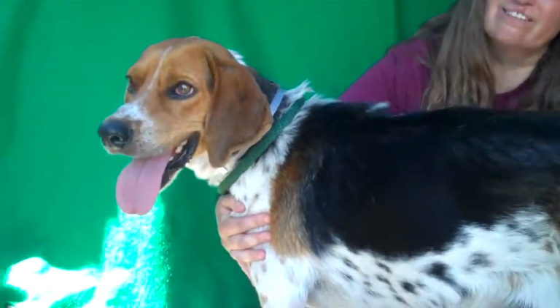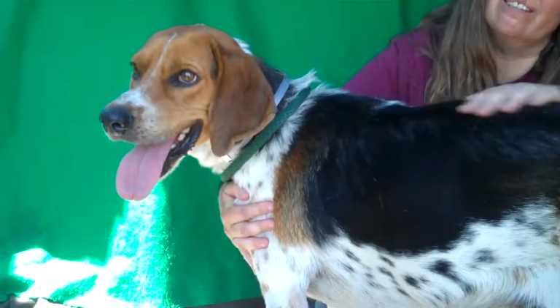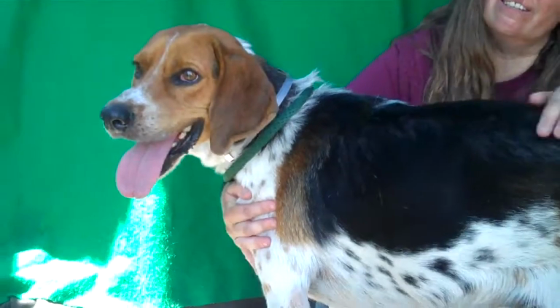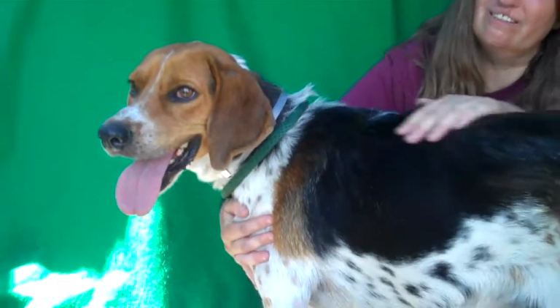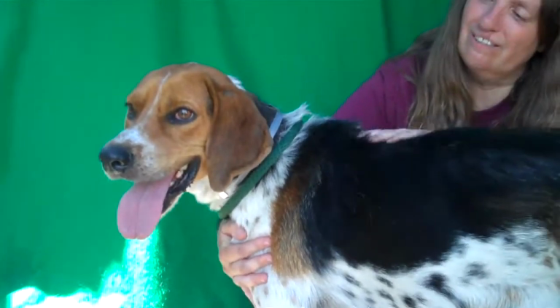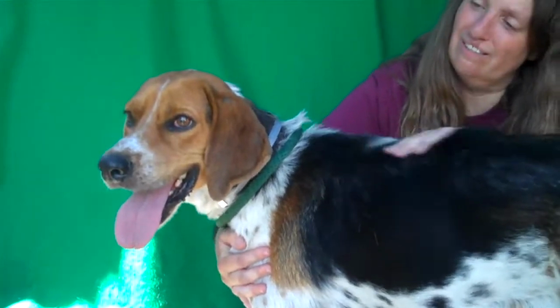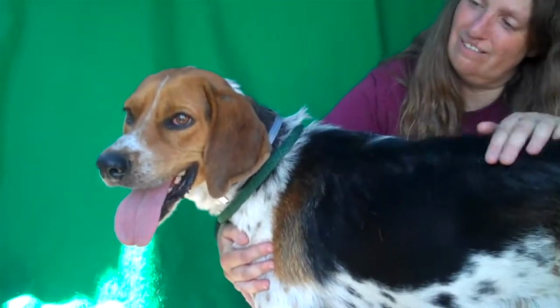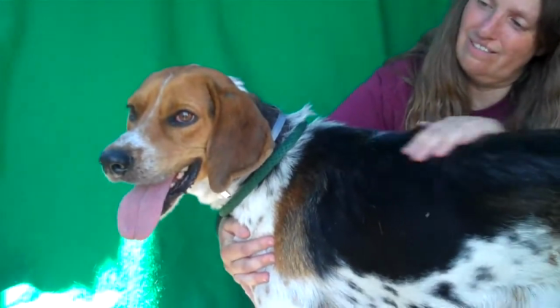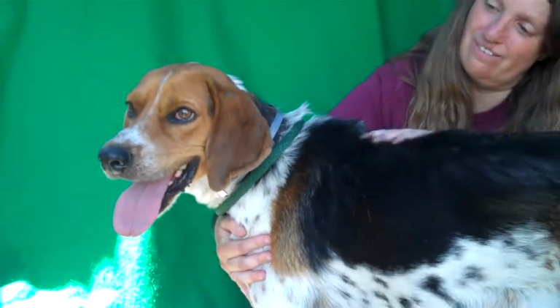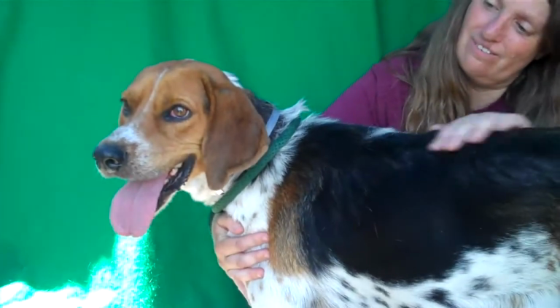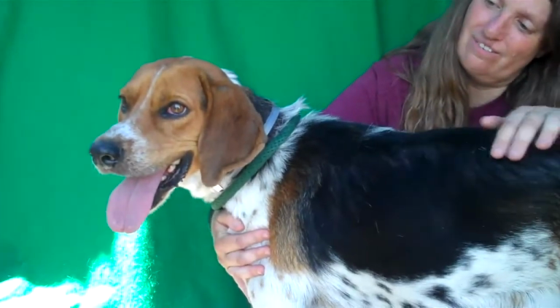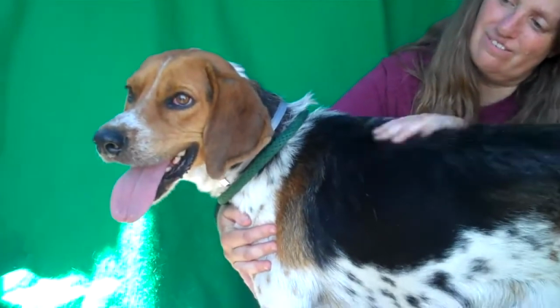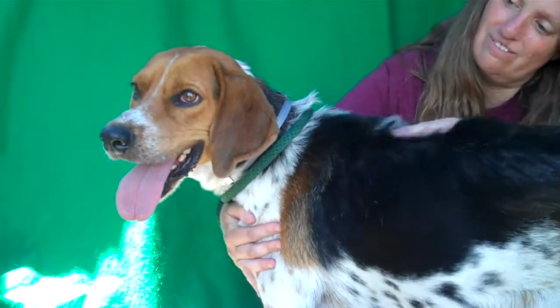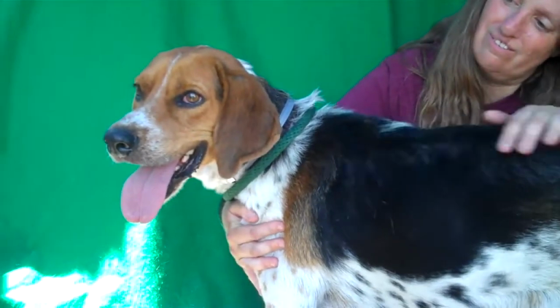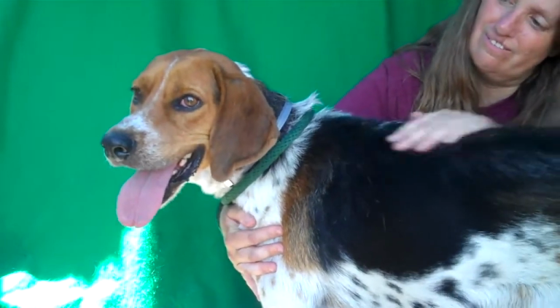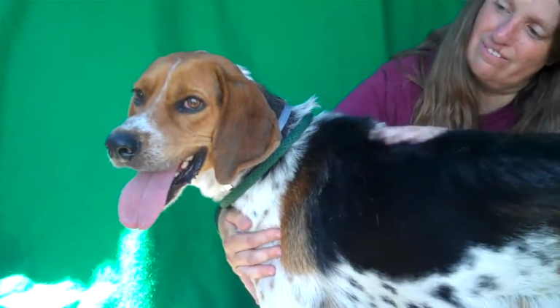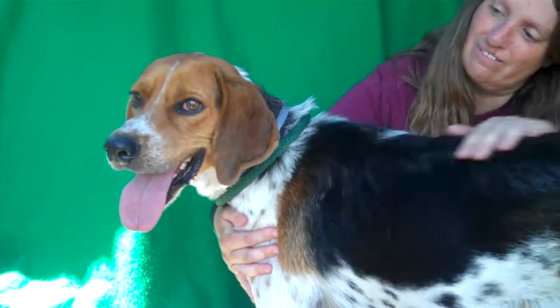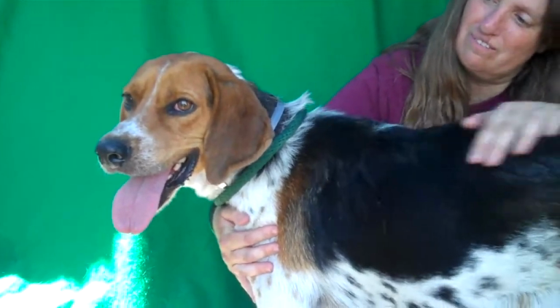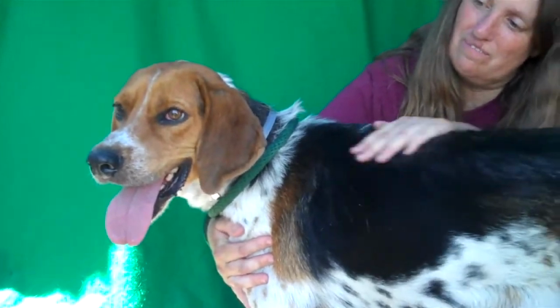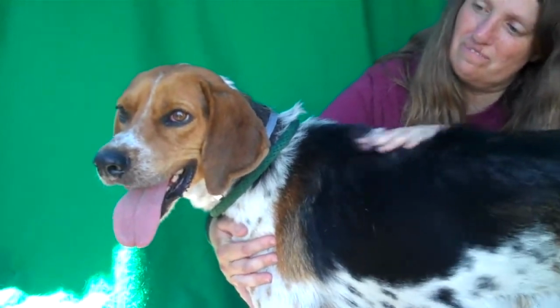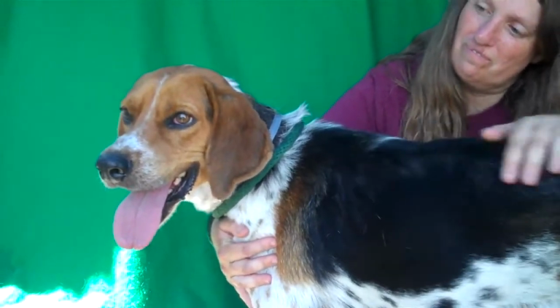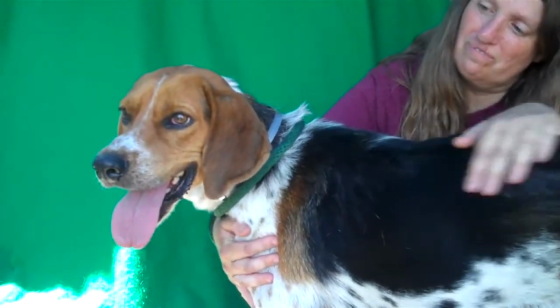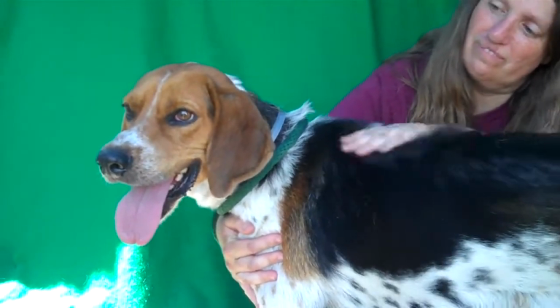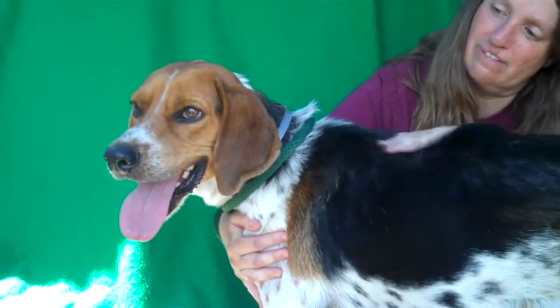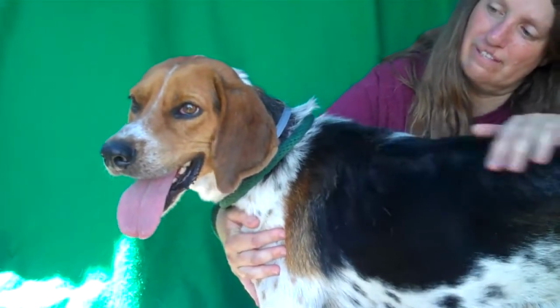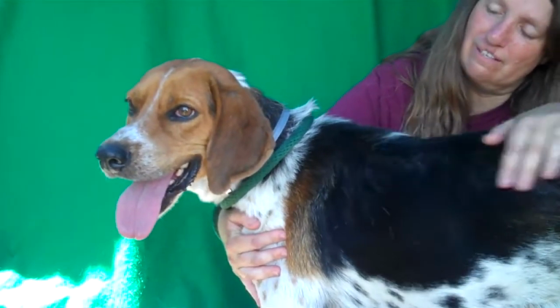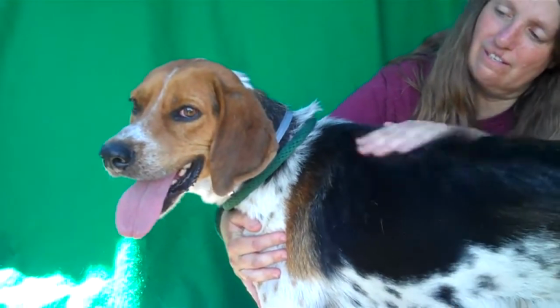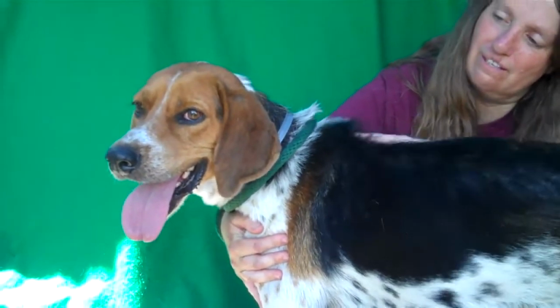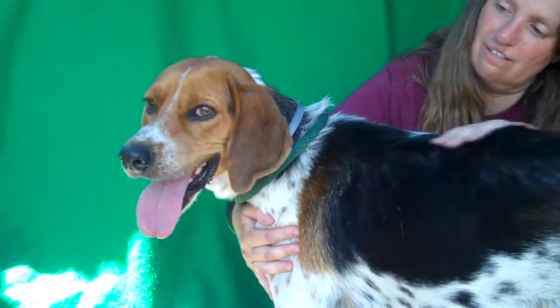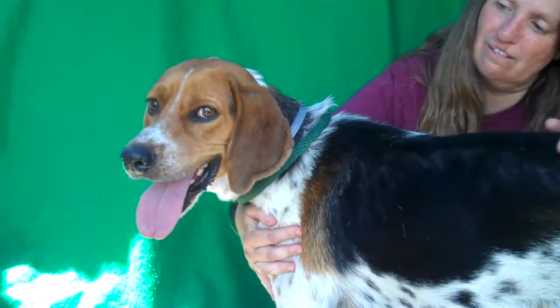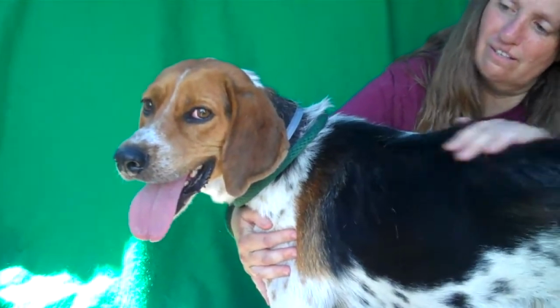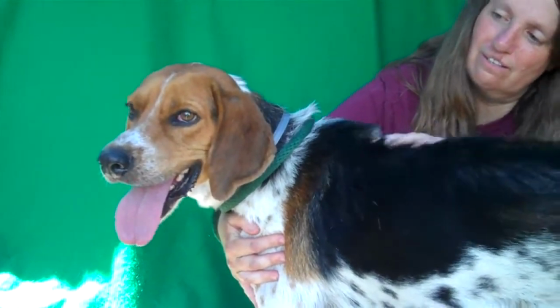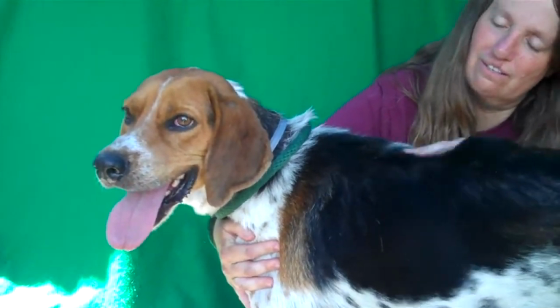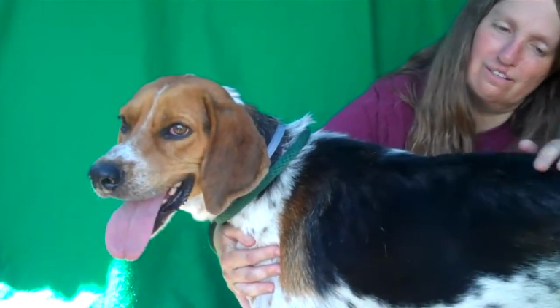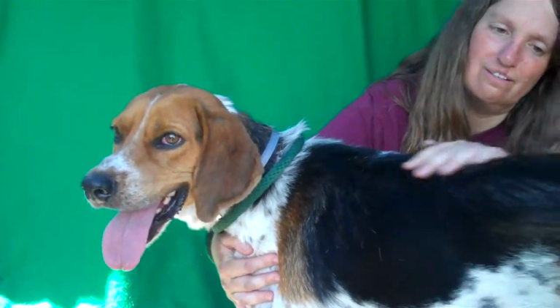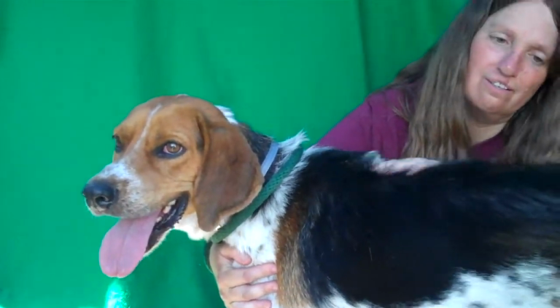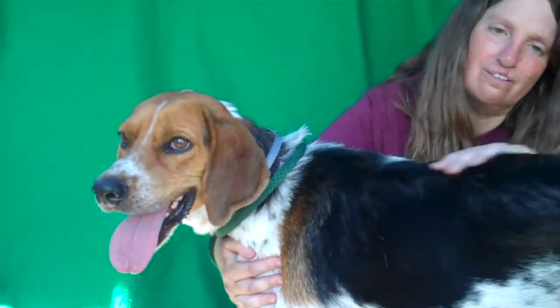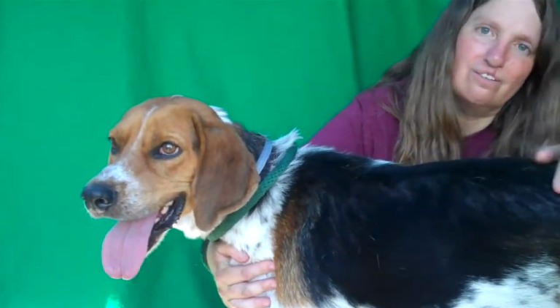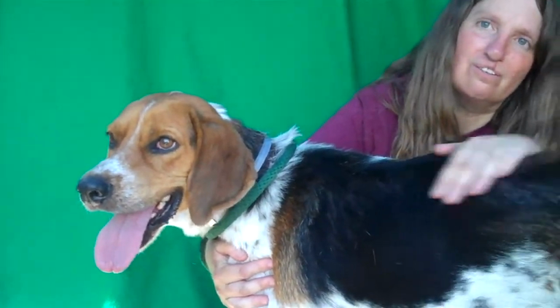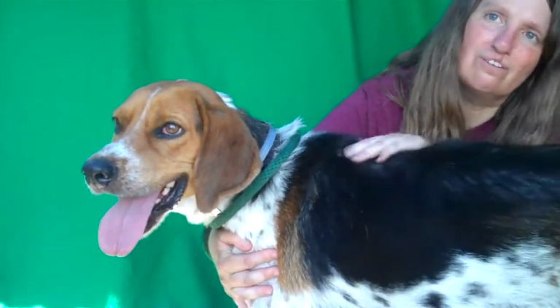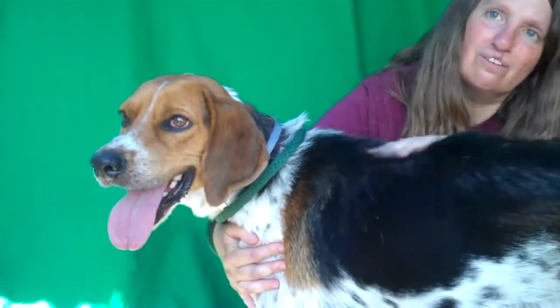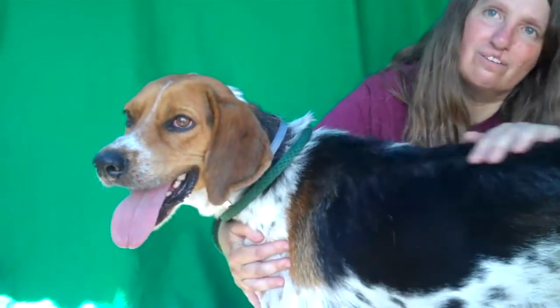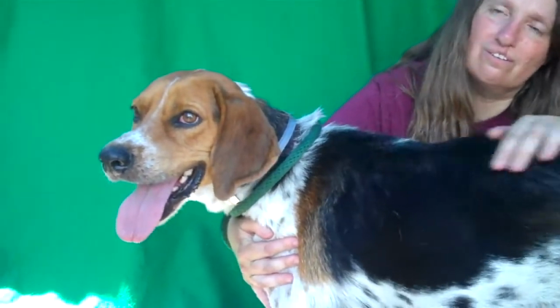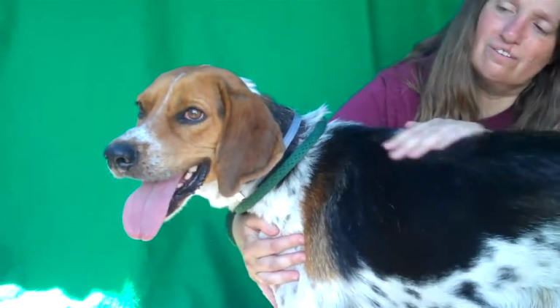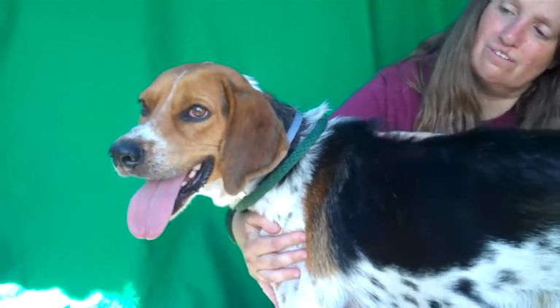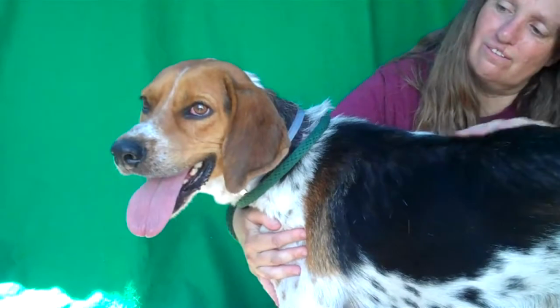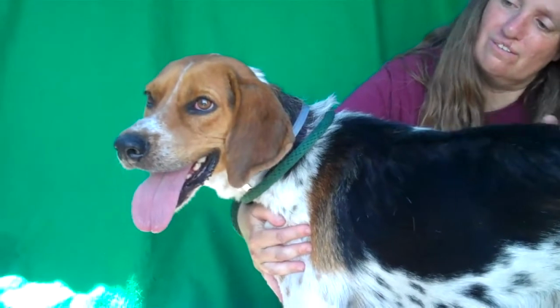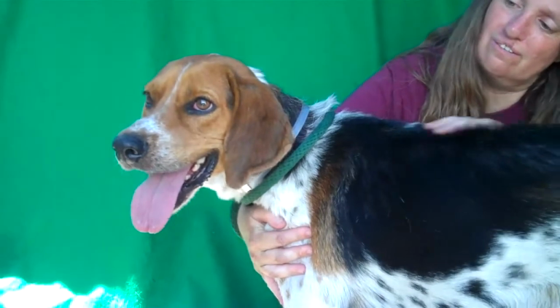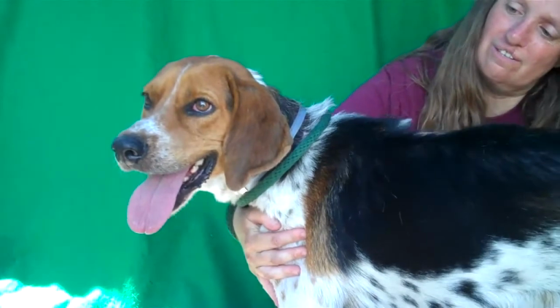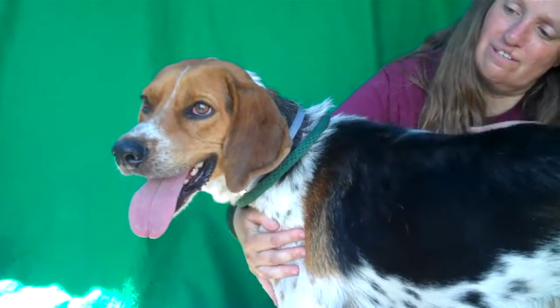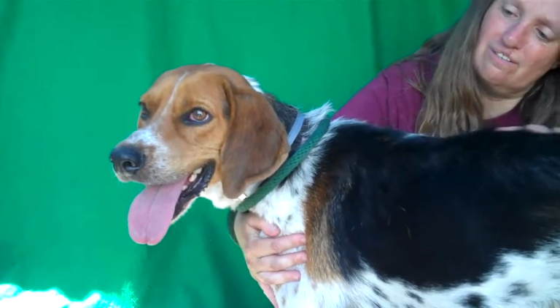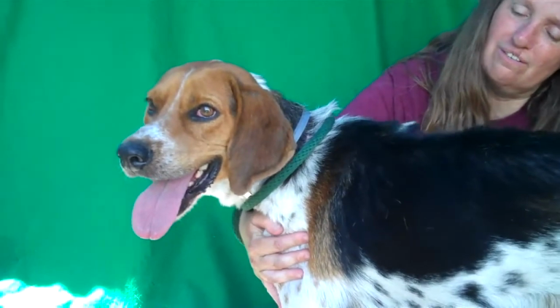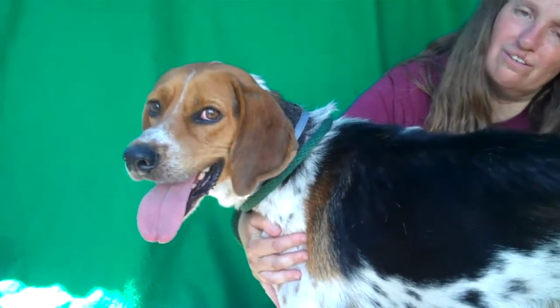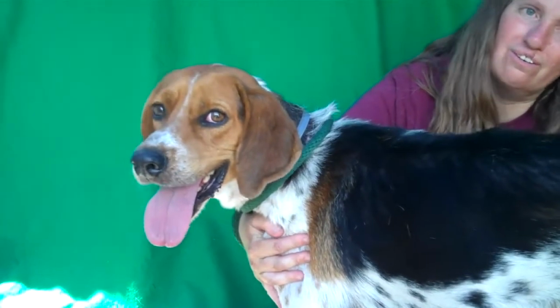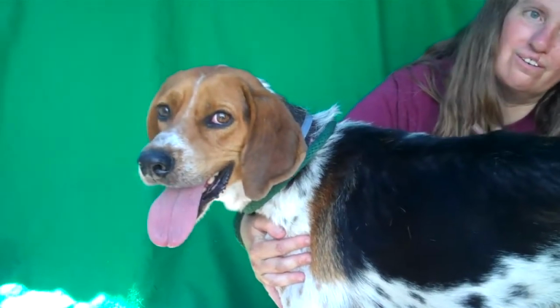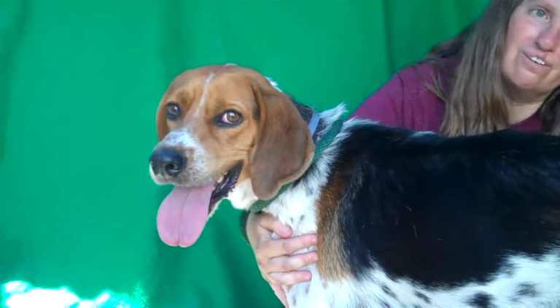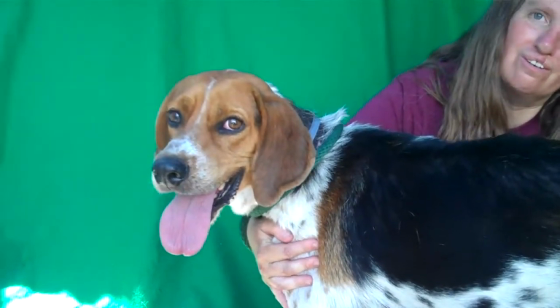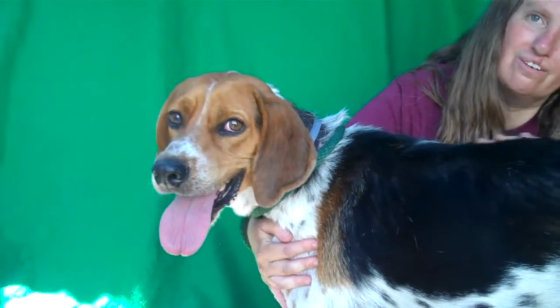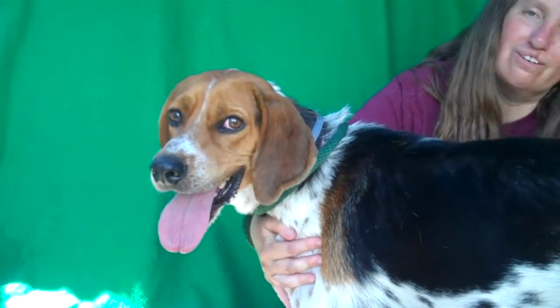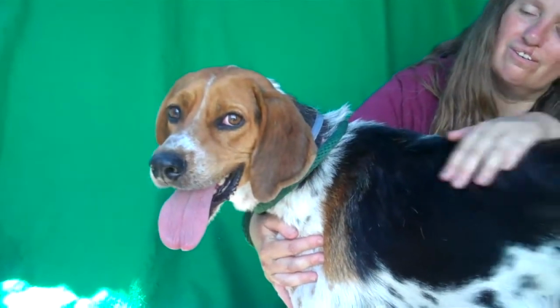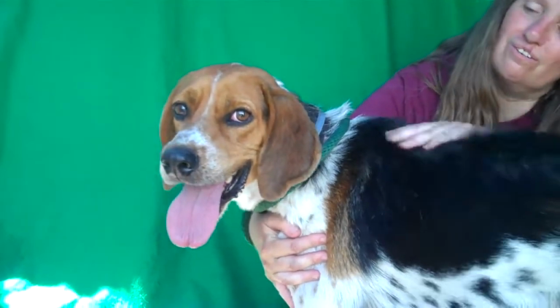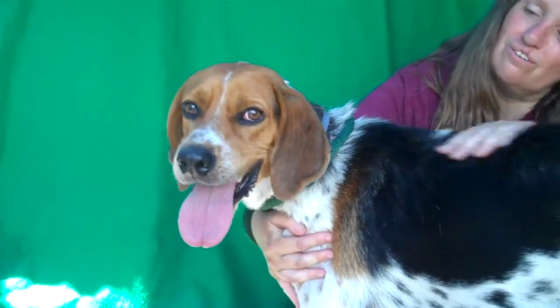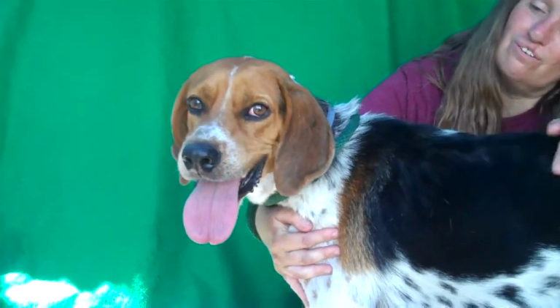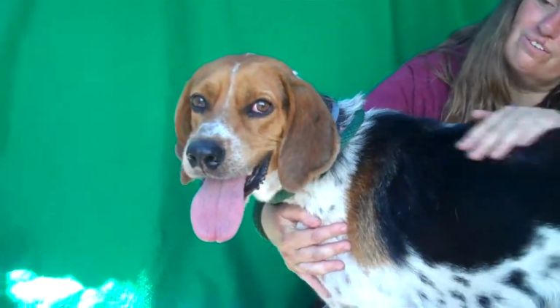He's just so sweet. Look at this guy. Come on down and meet Barley — he's here waiting for you at the Baldwin Park Animal Care Center.